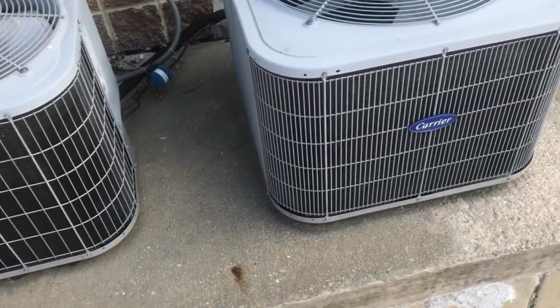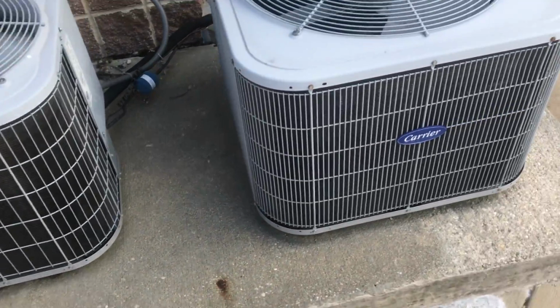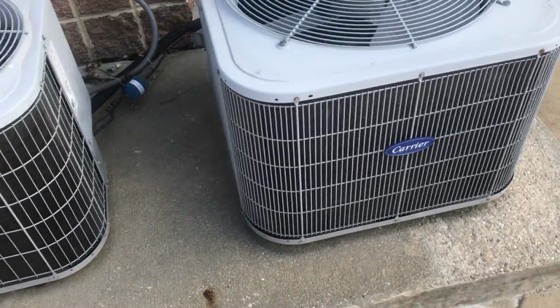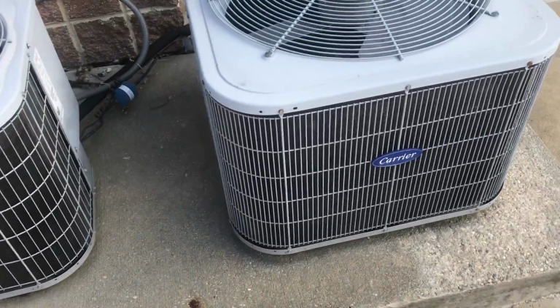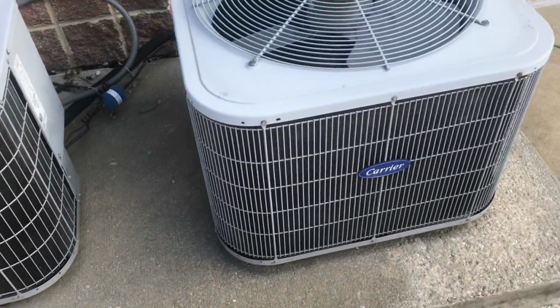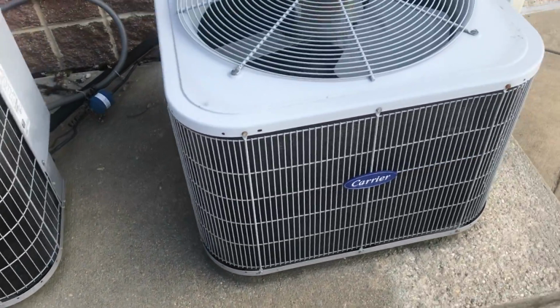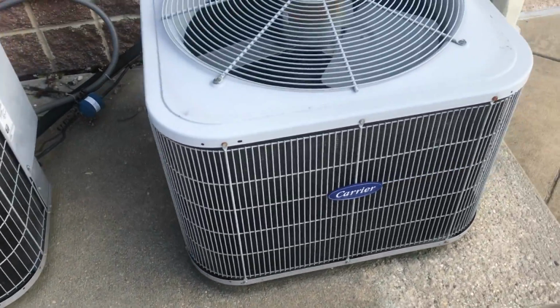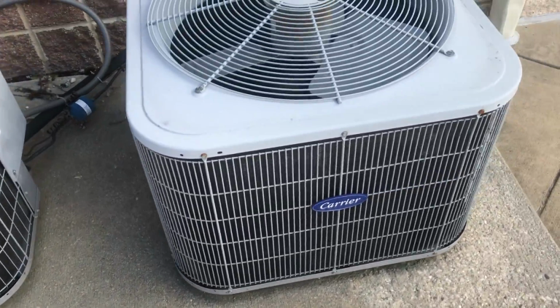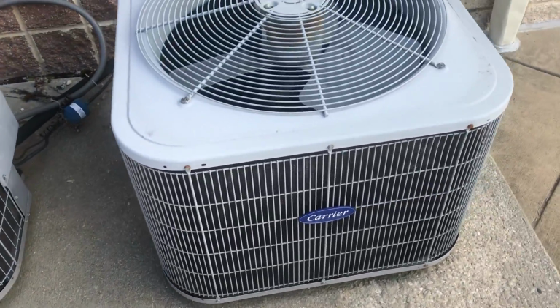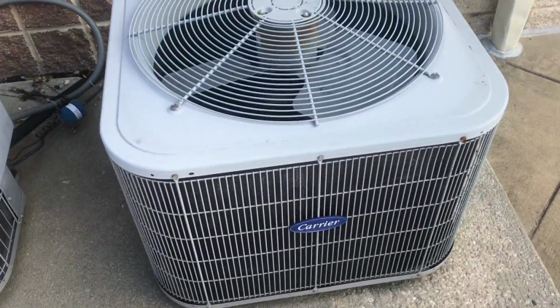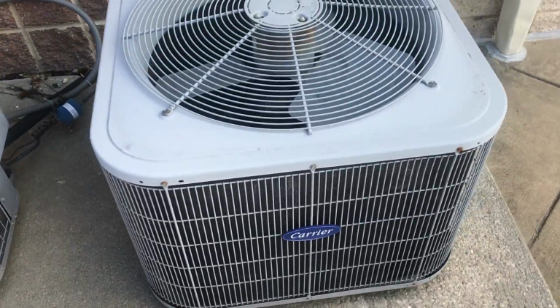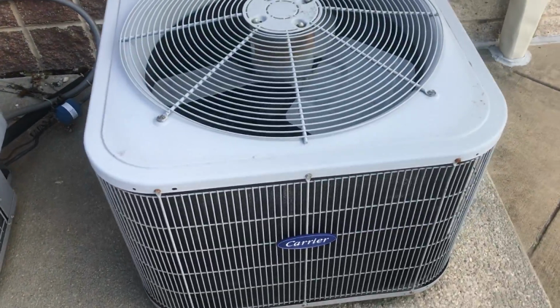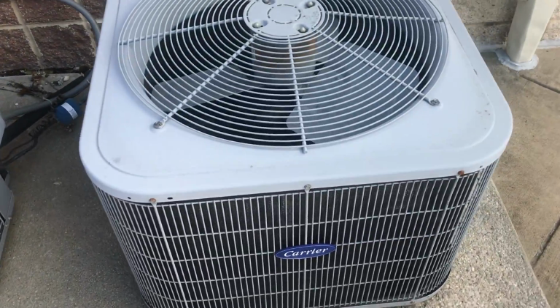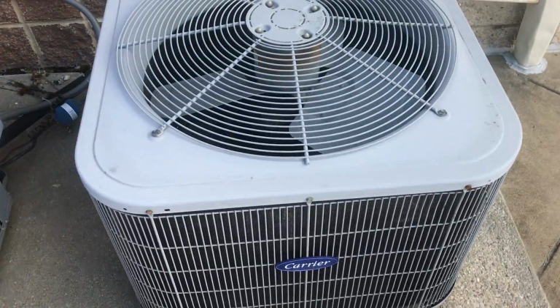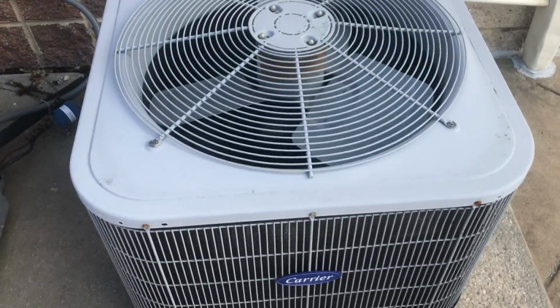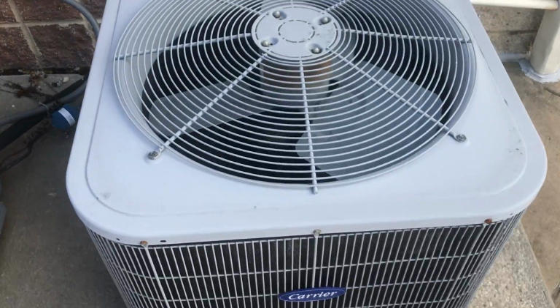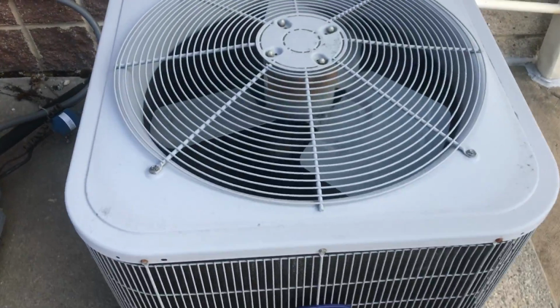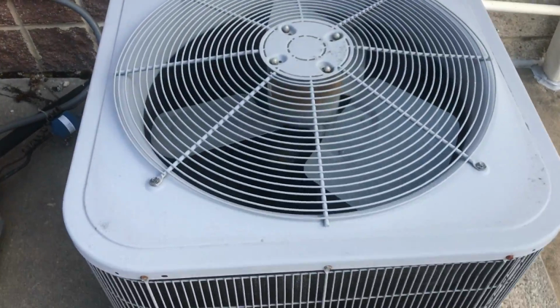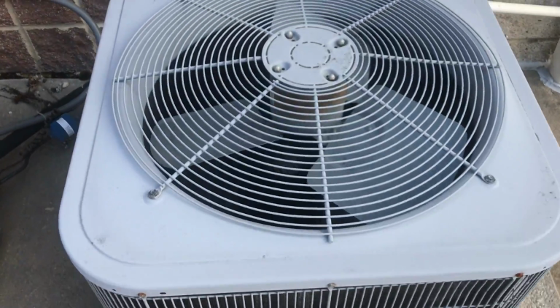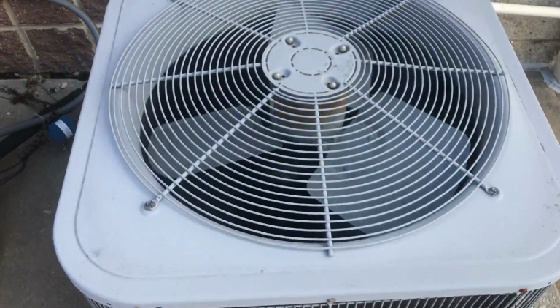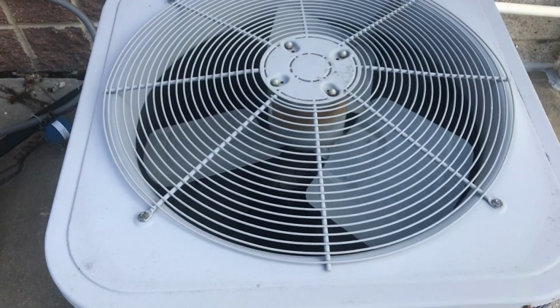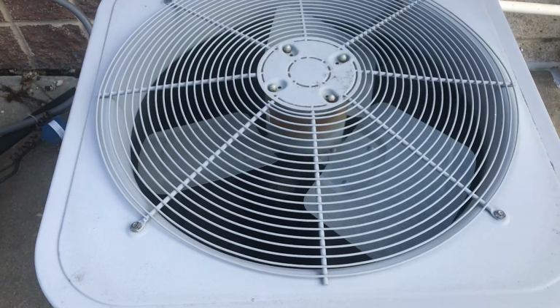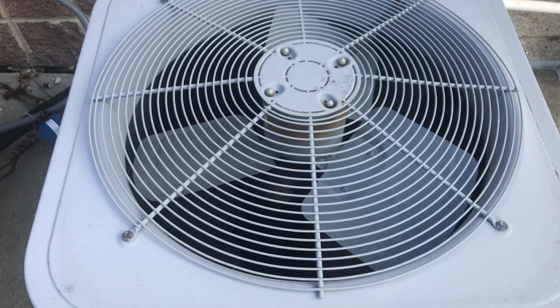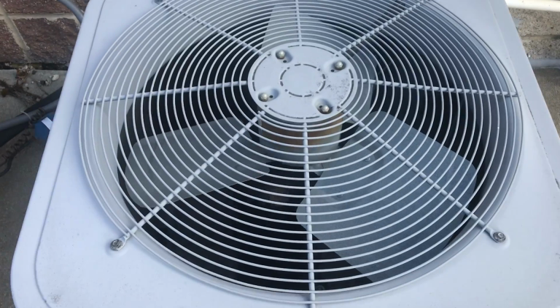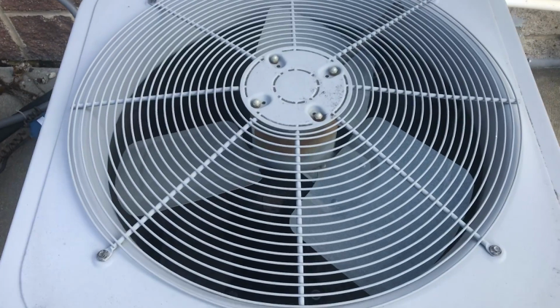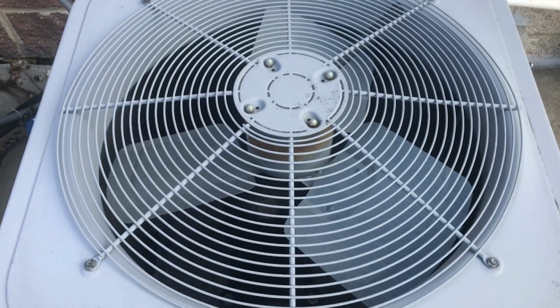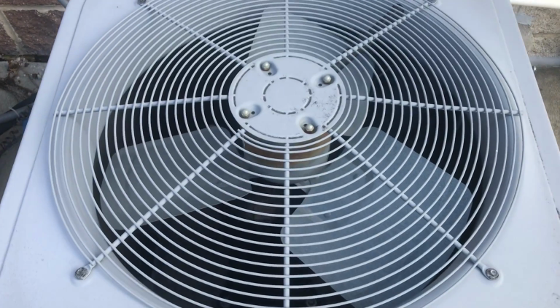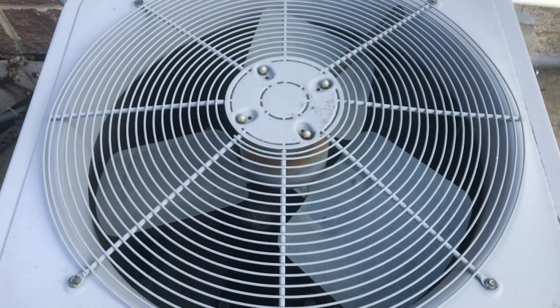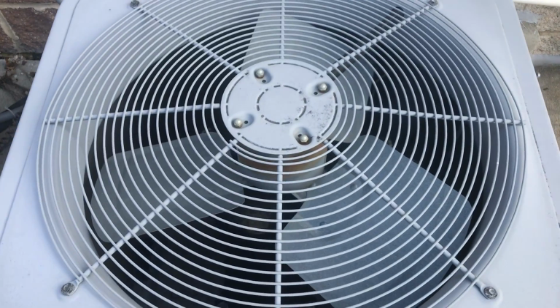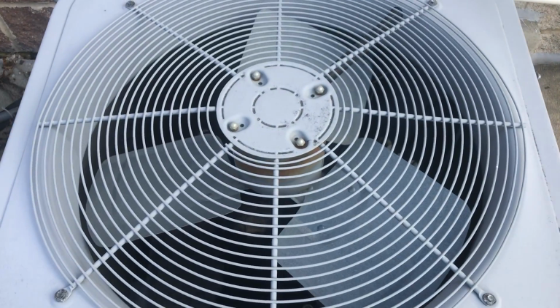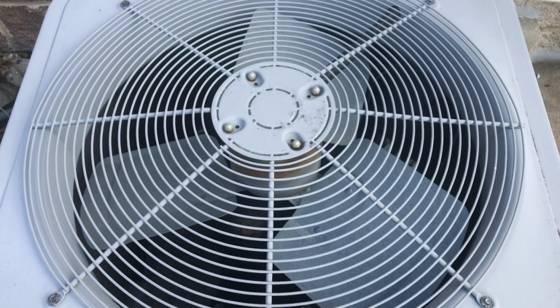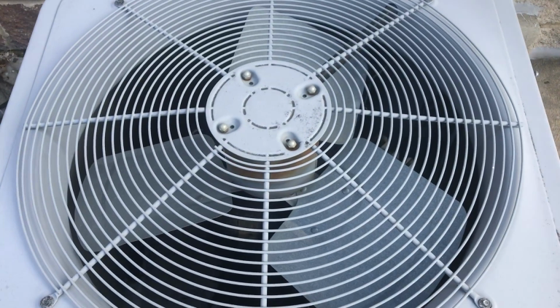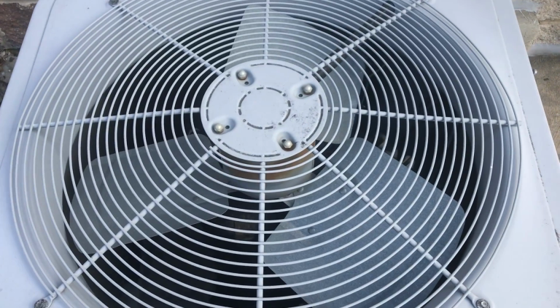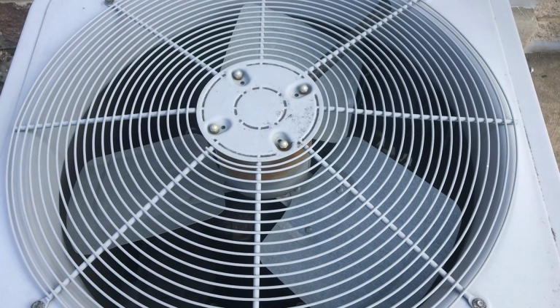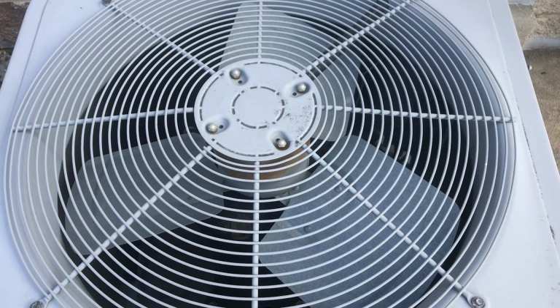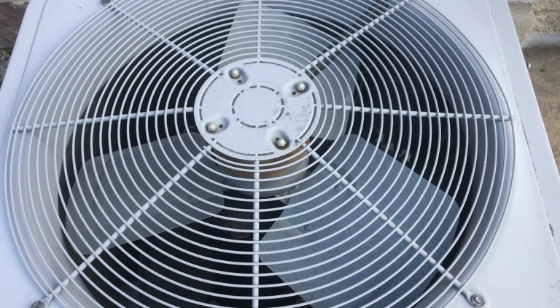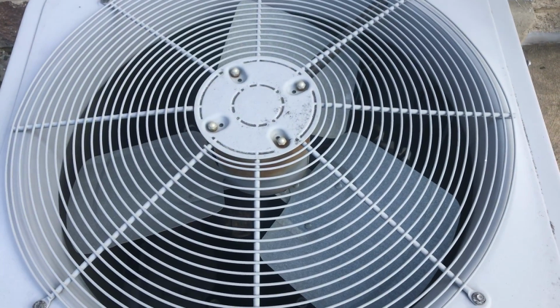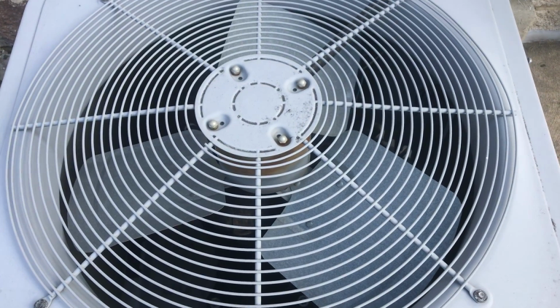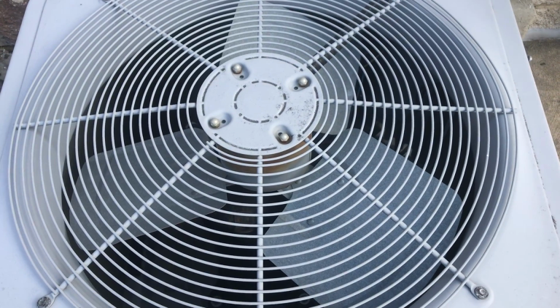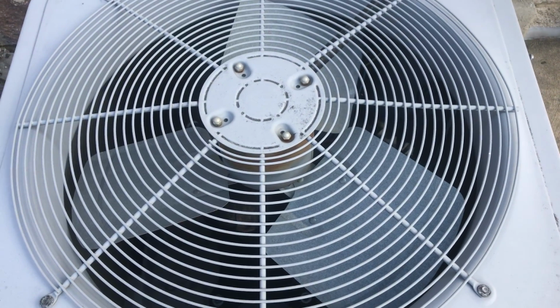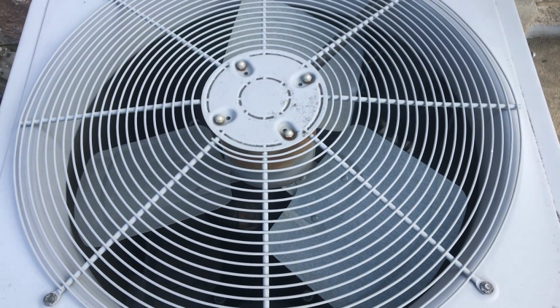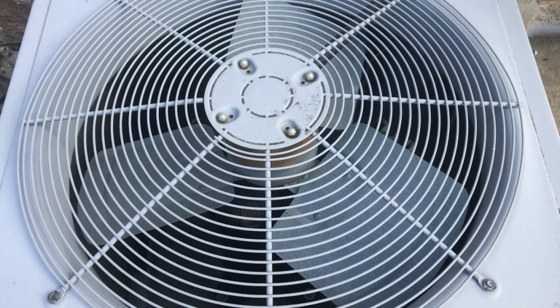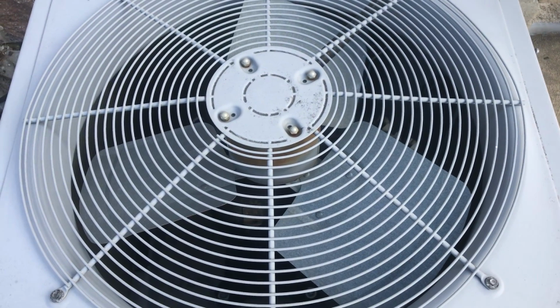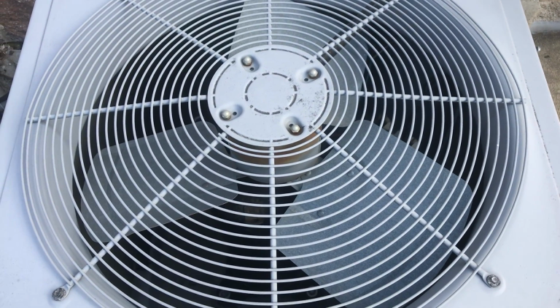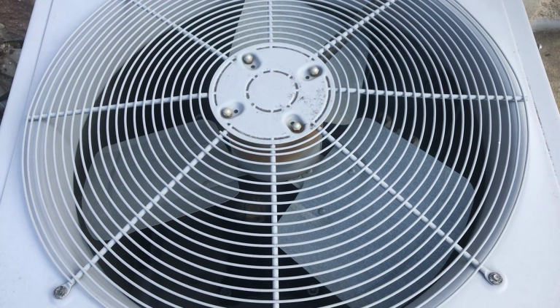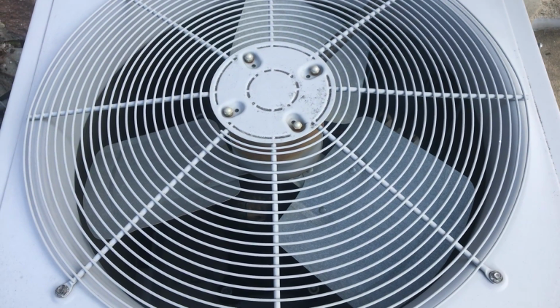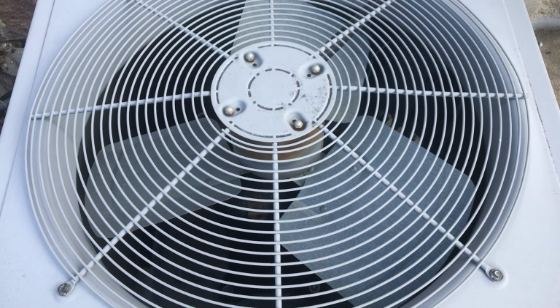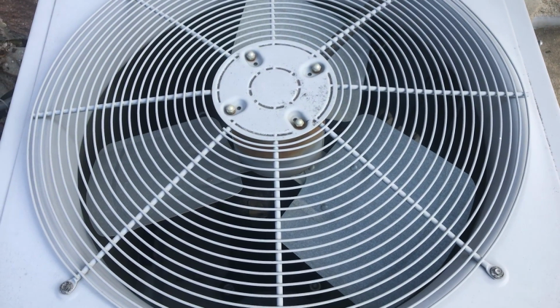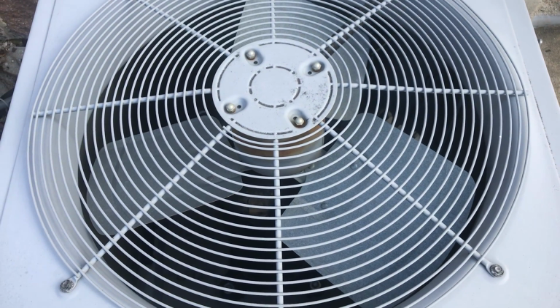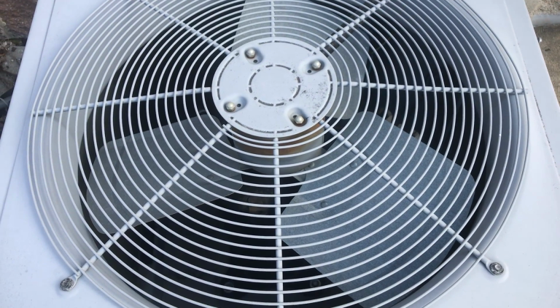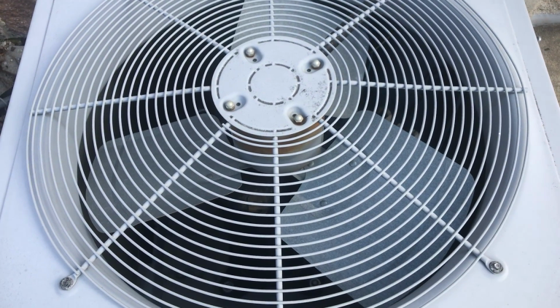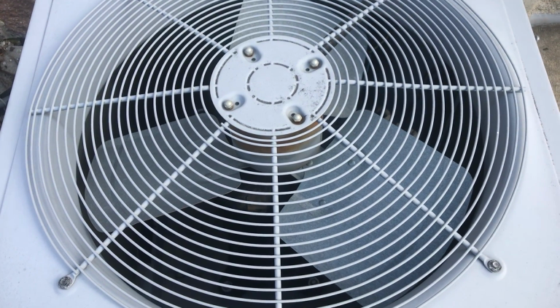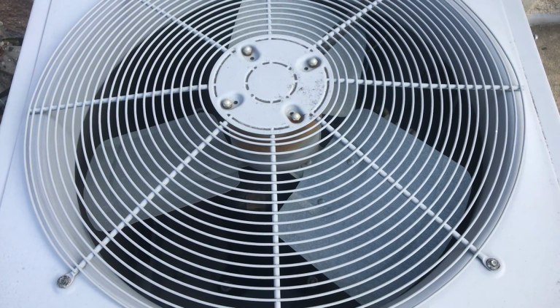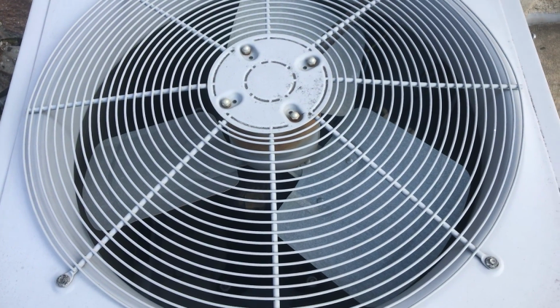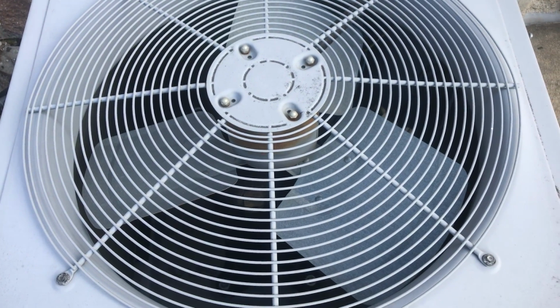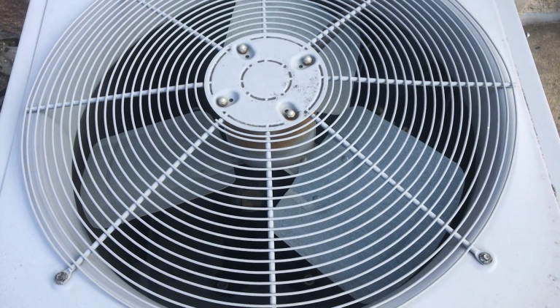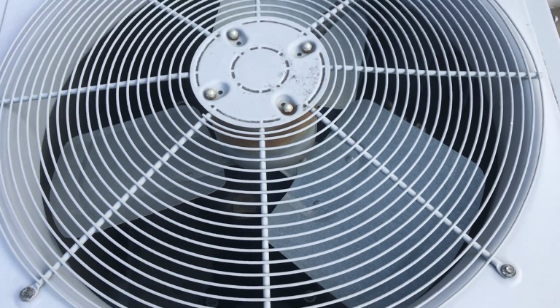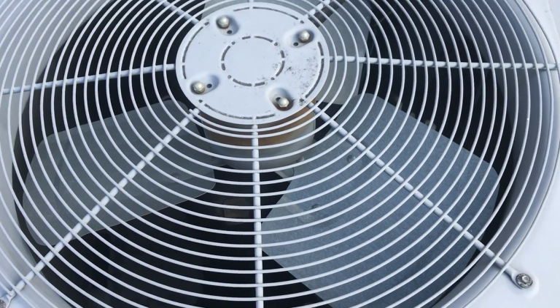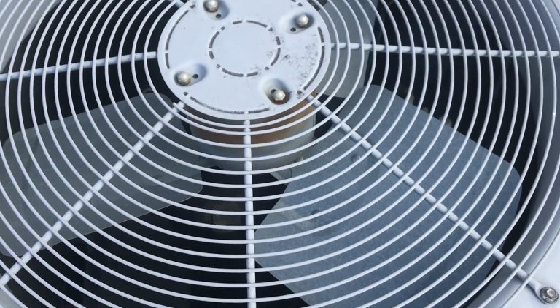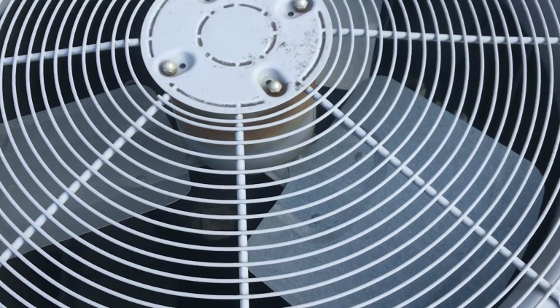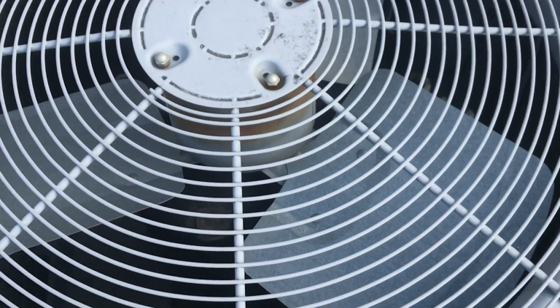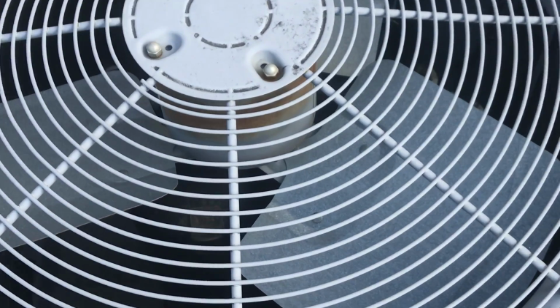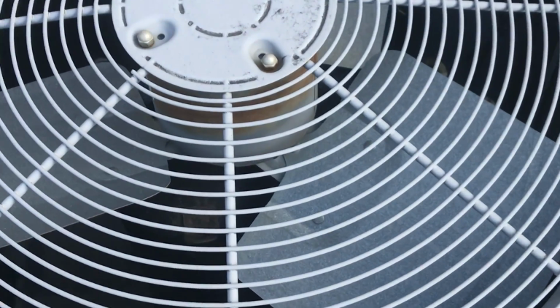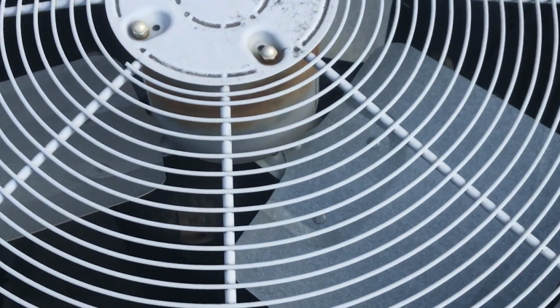So what brand are these? Carrier. How many blades does this have?